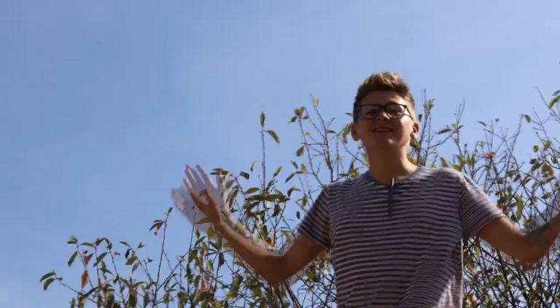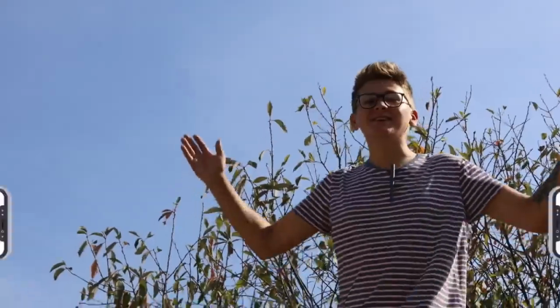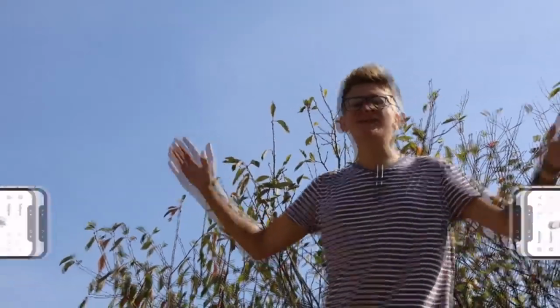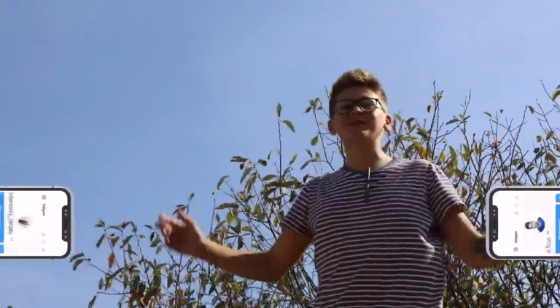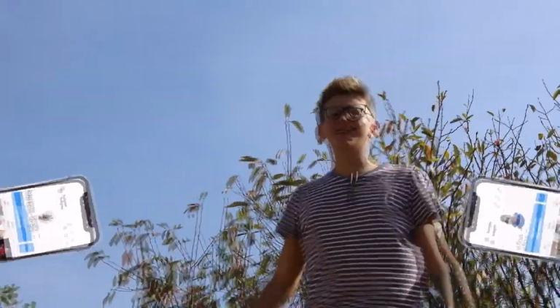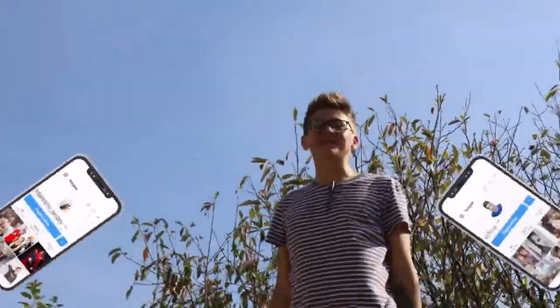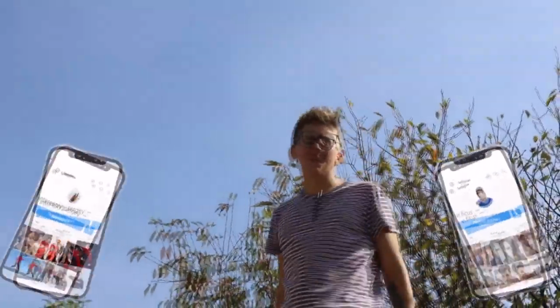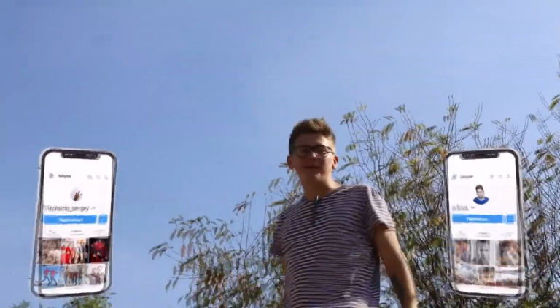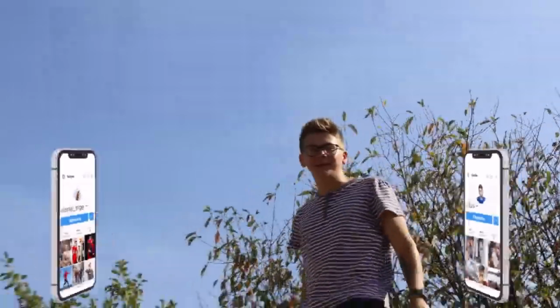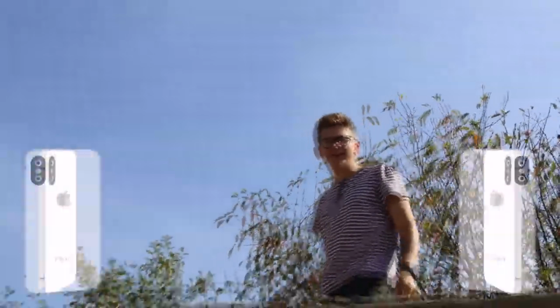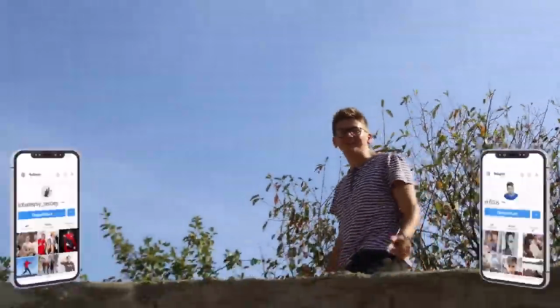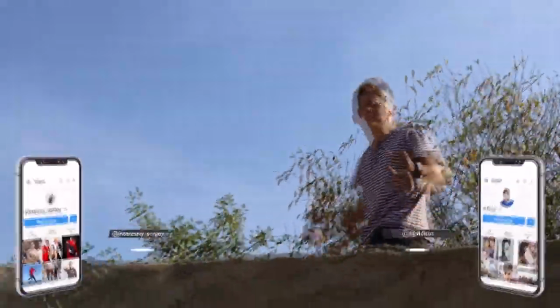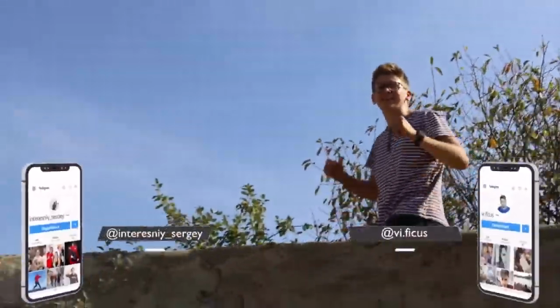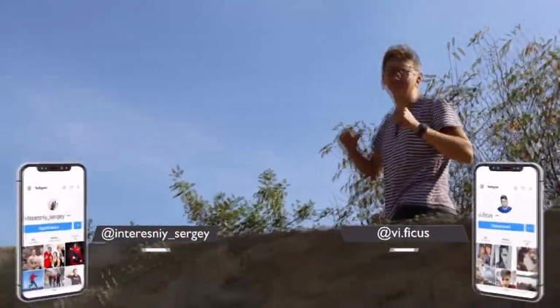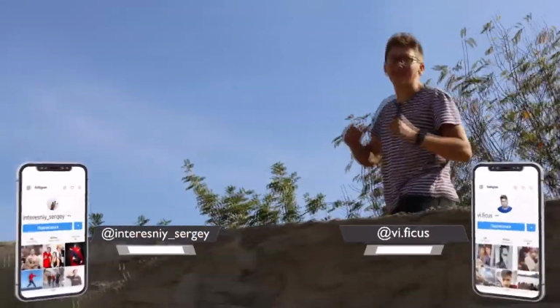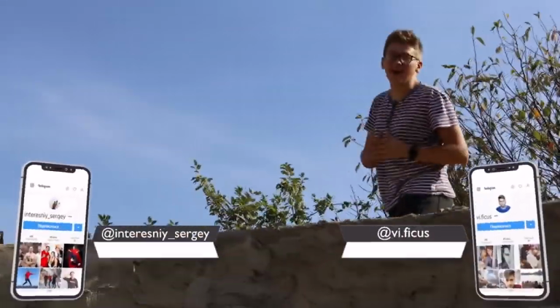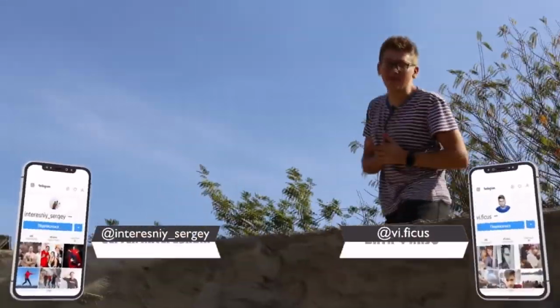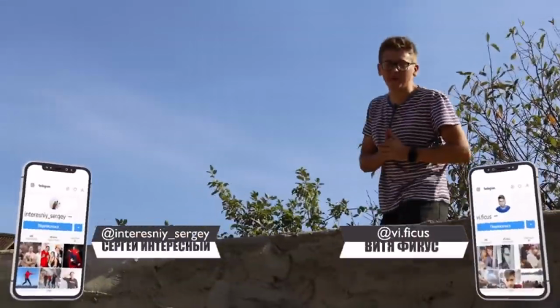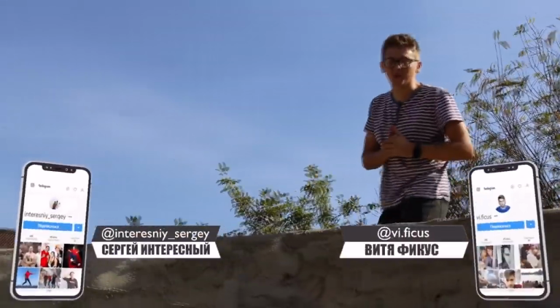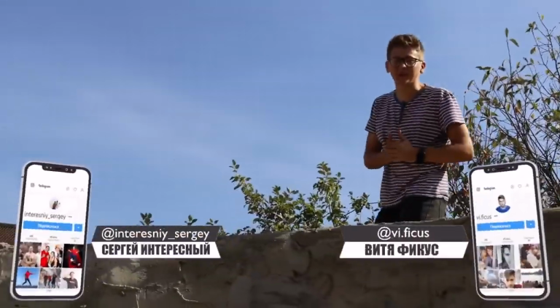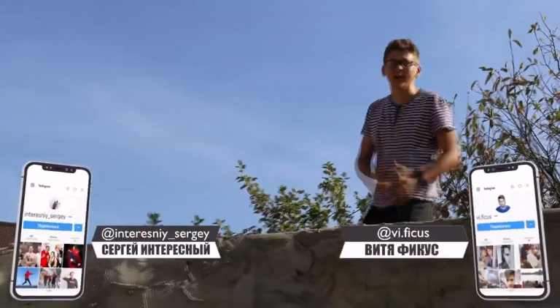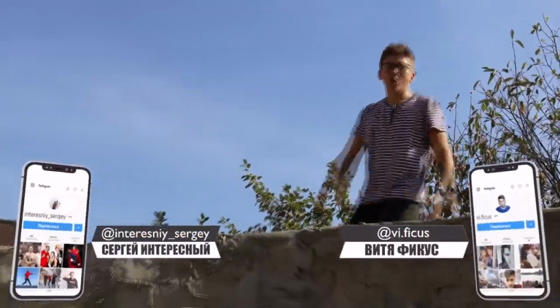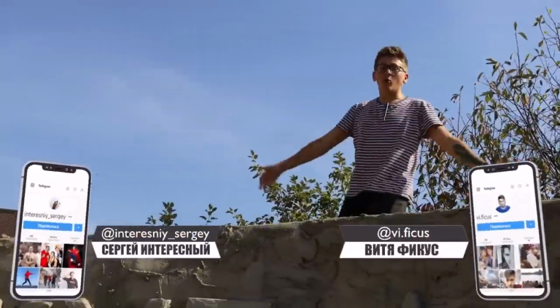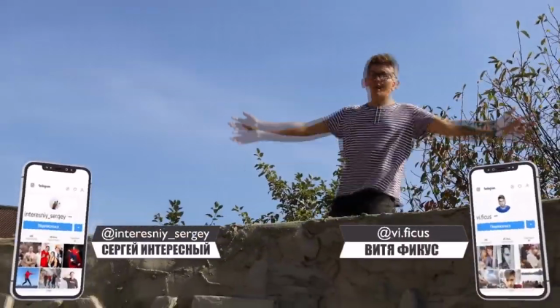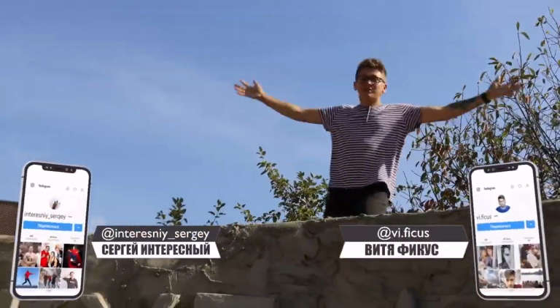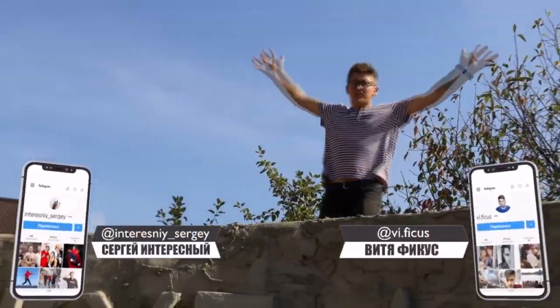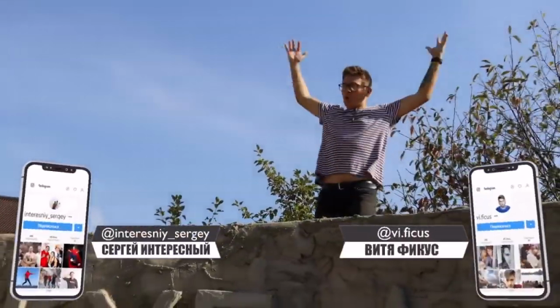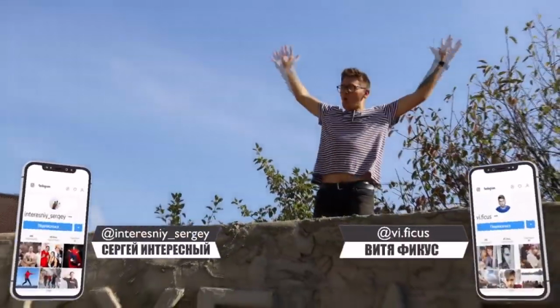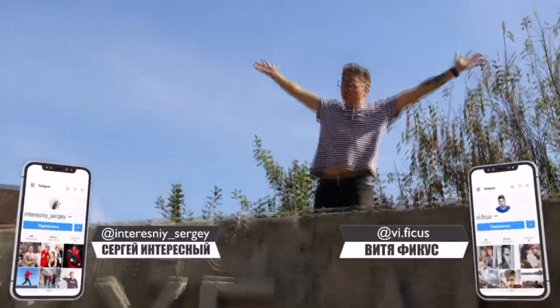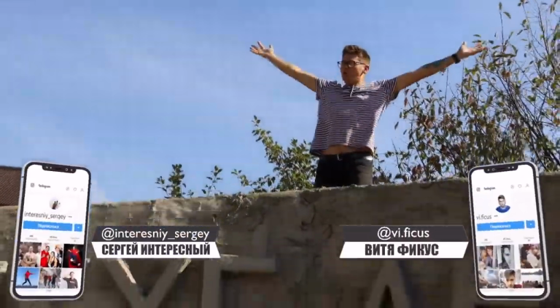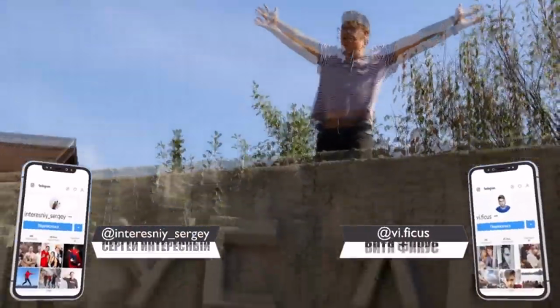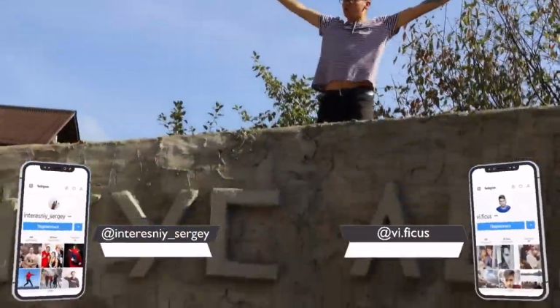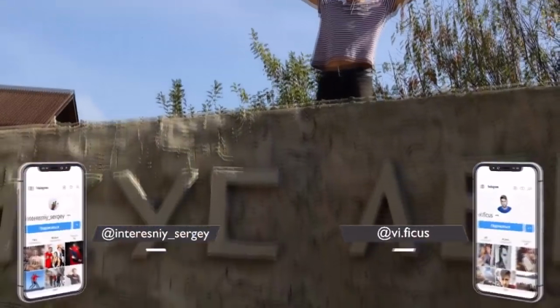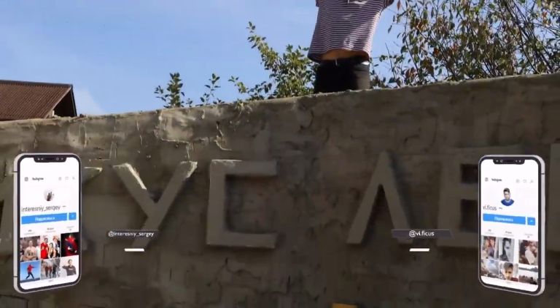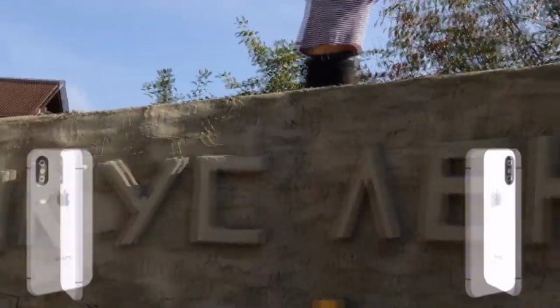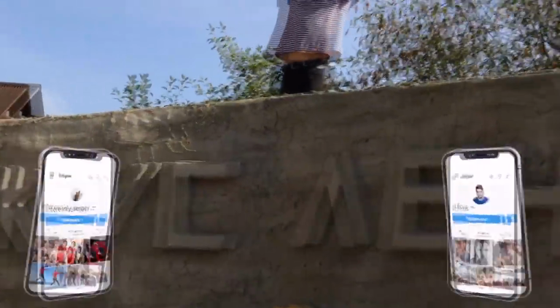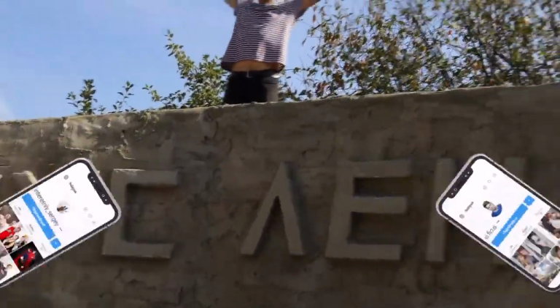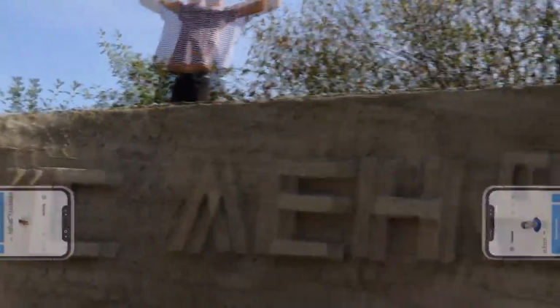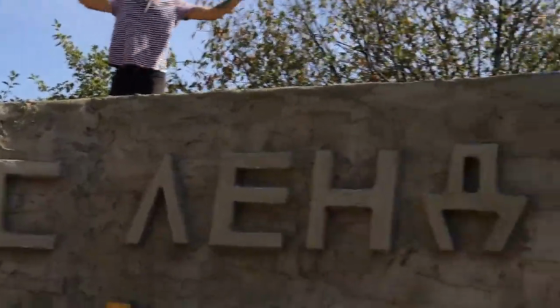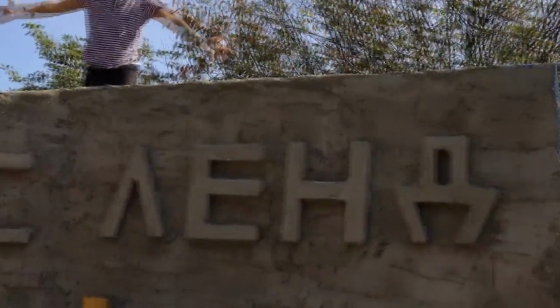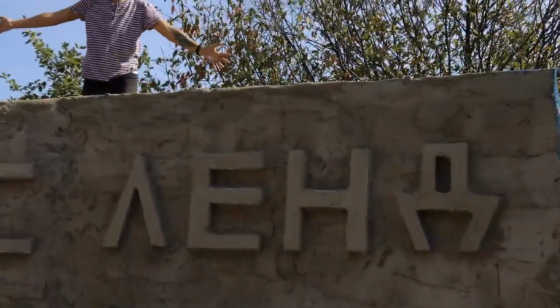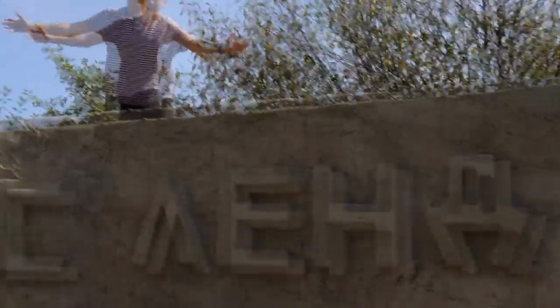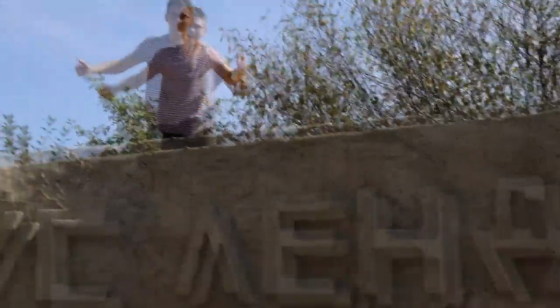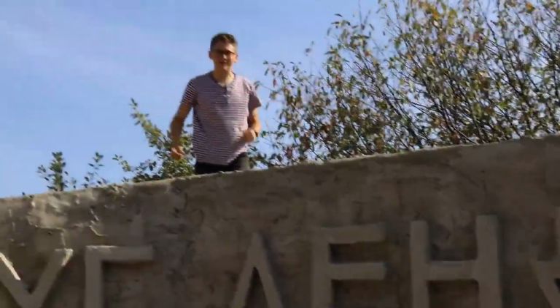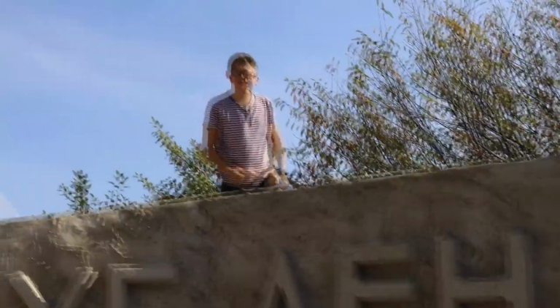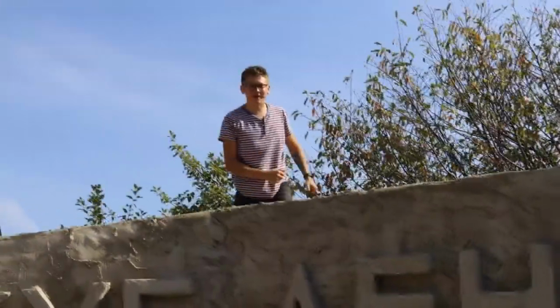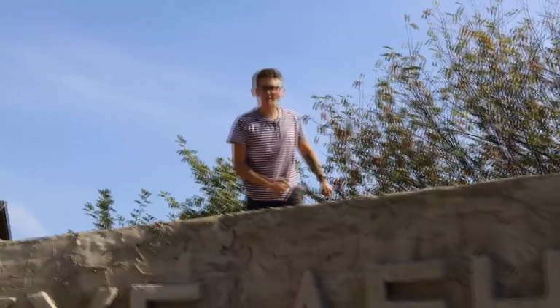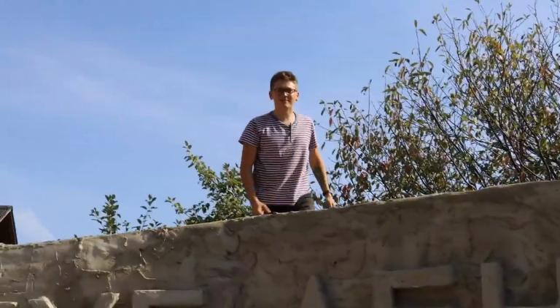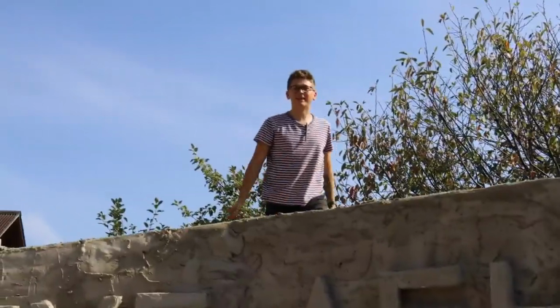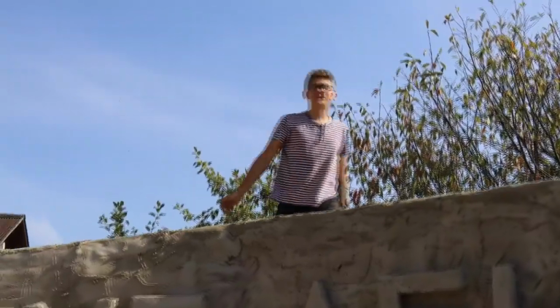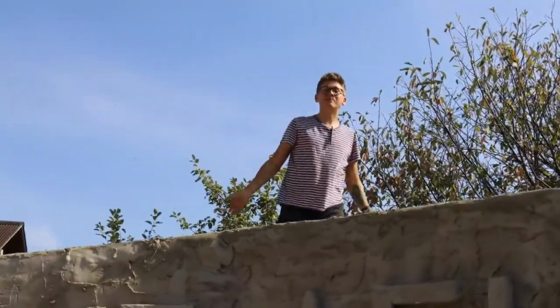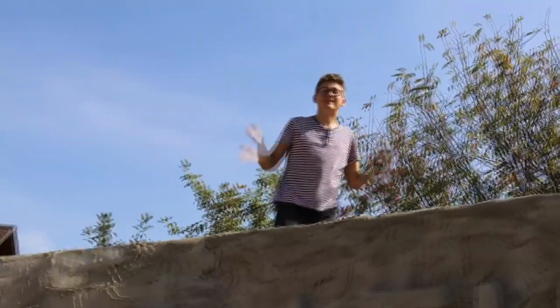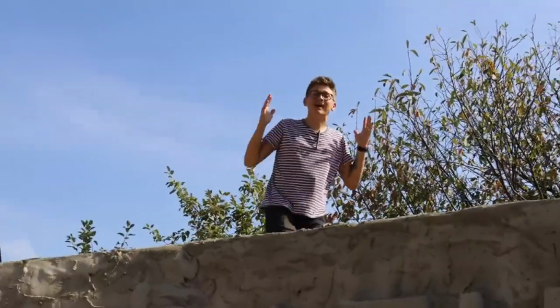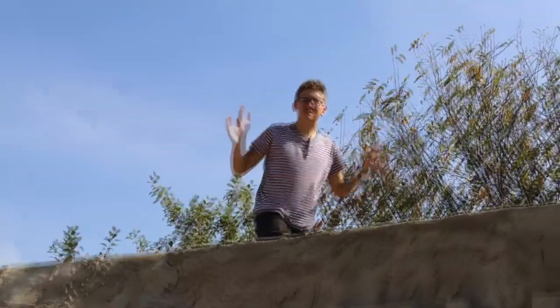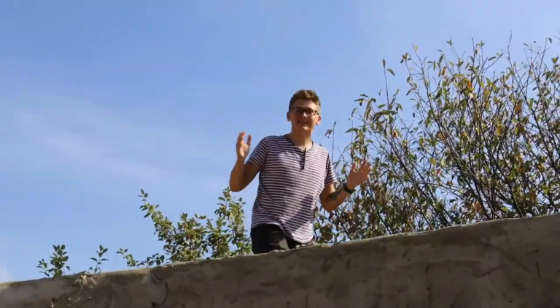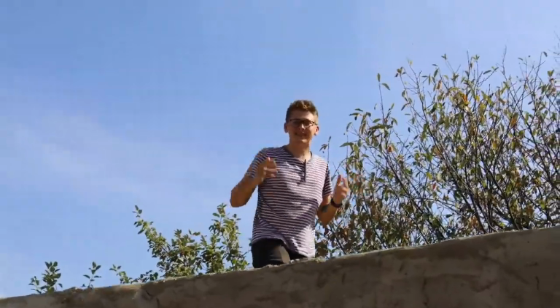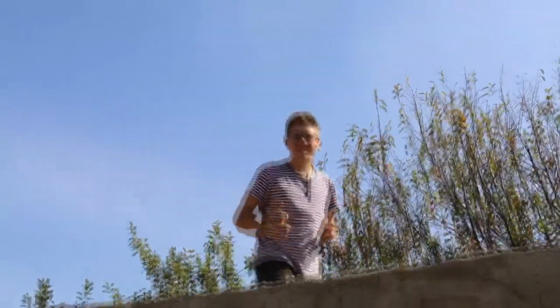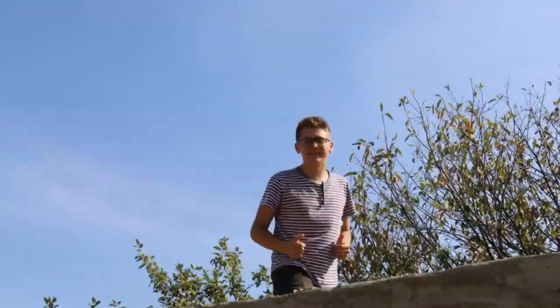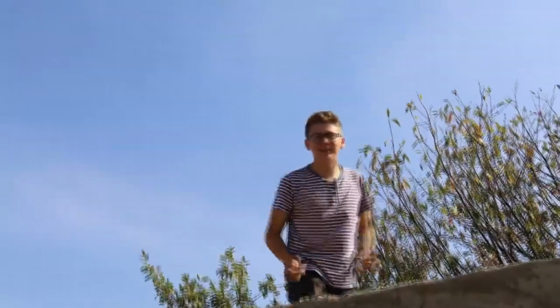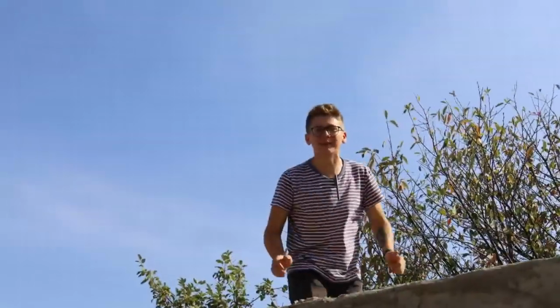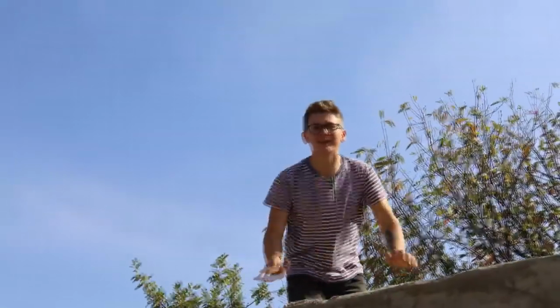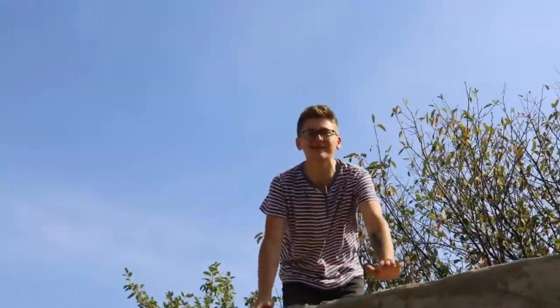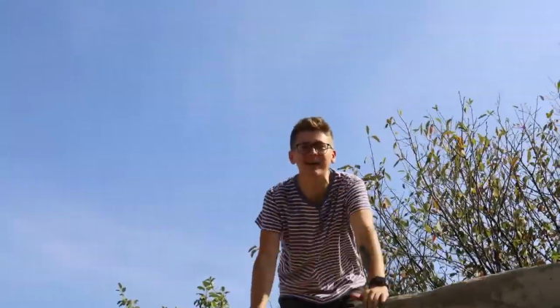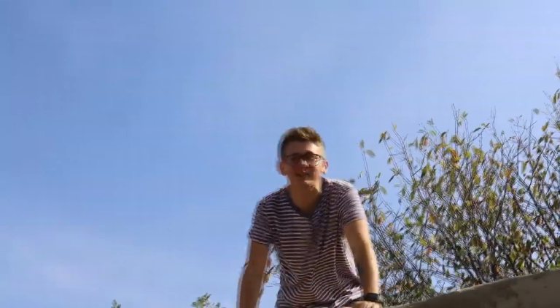Hi guys, you are watching Interesting and Ficus. We have already built such a huge kingdom here. This is the 15th video of Ficus Land.